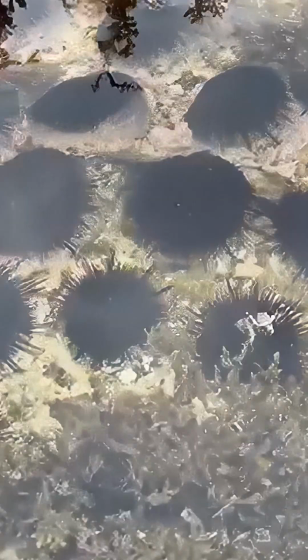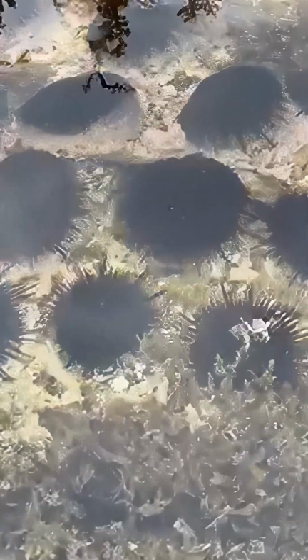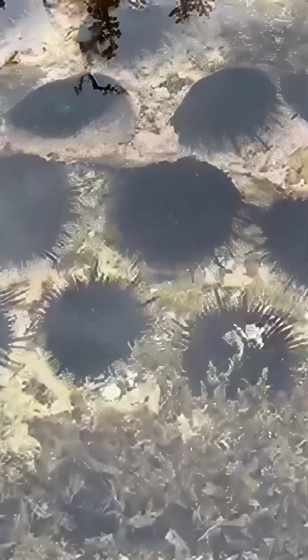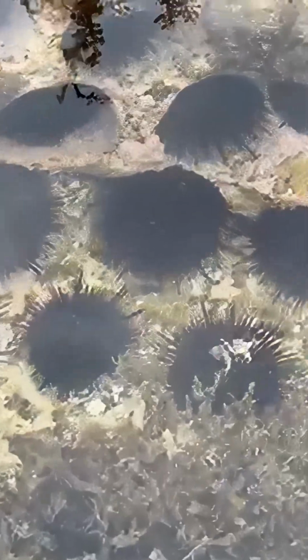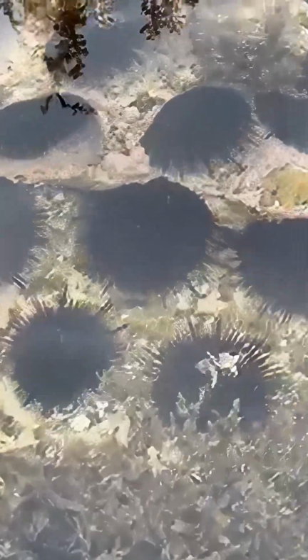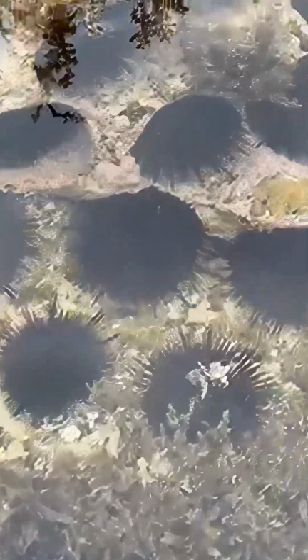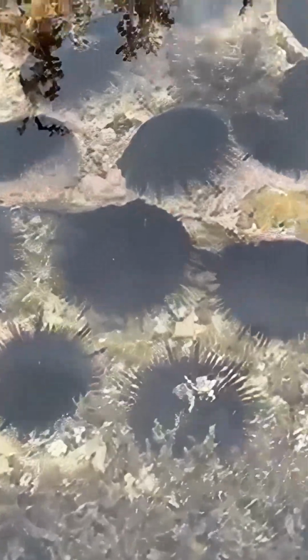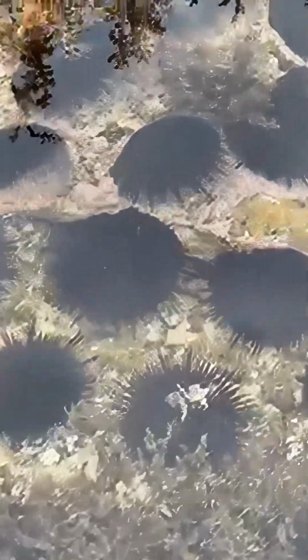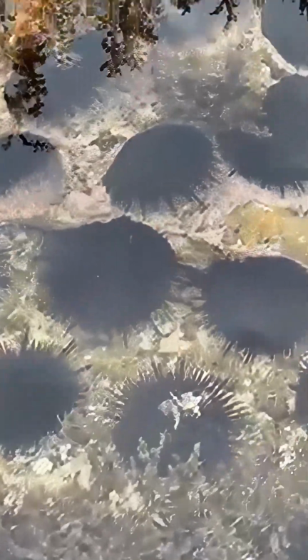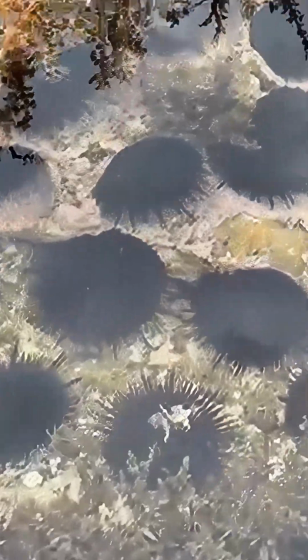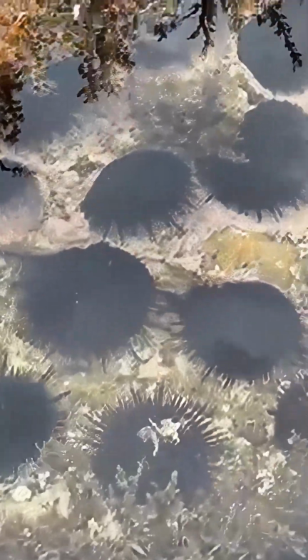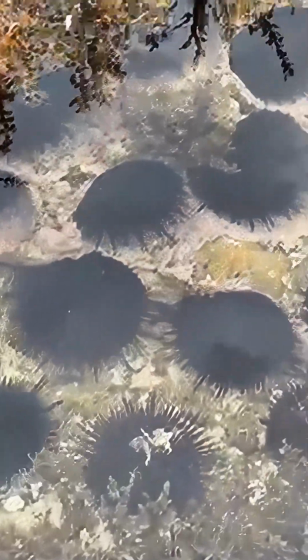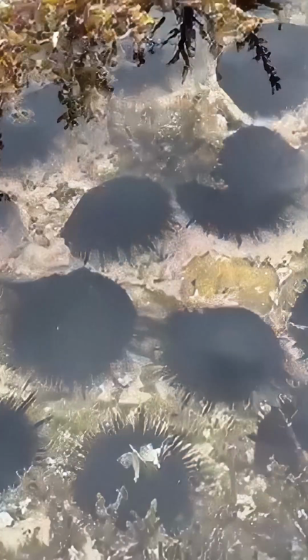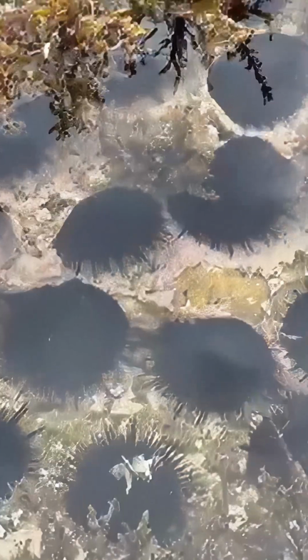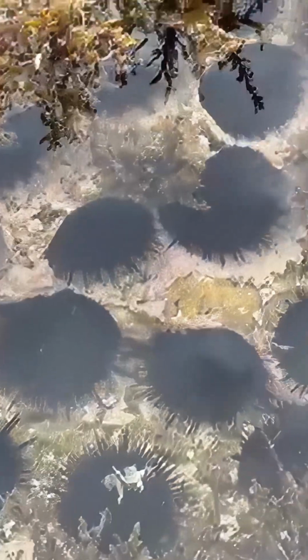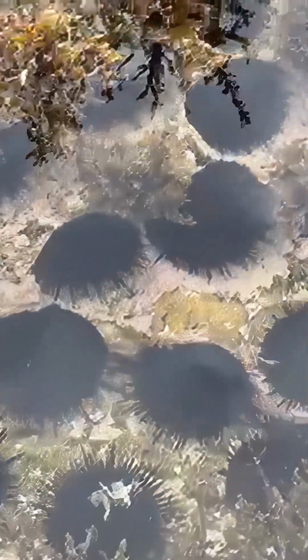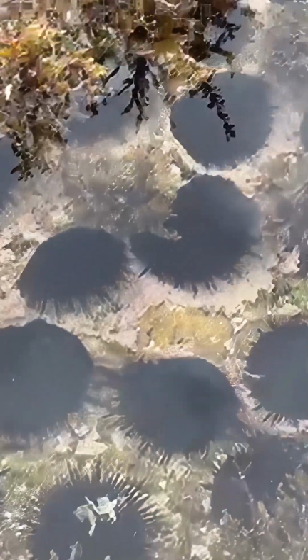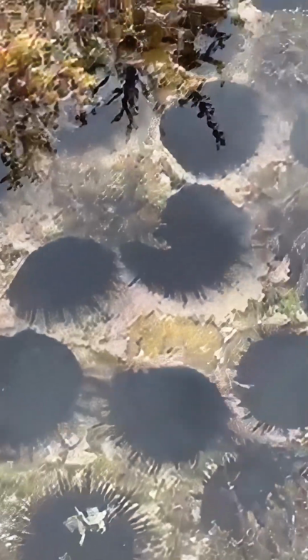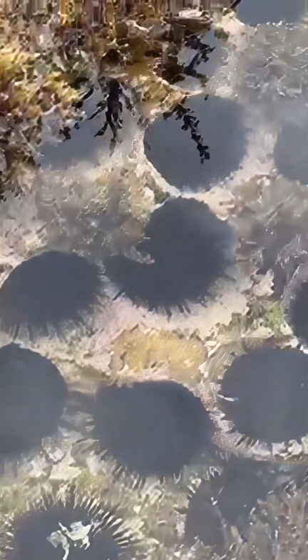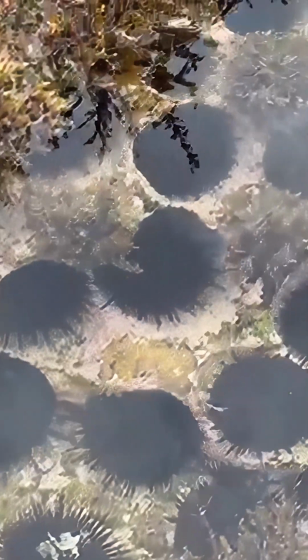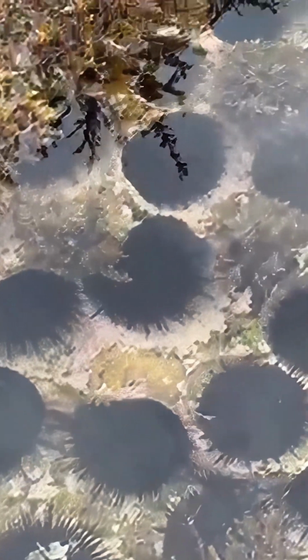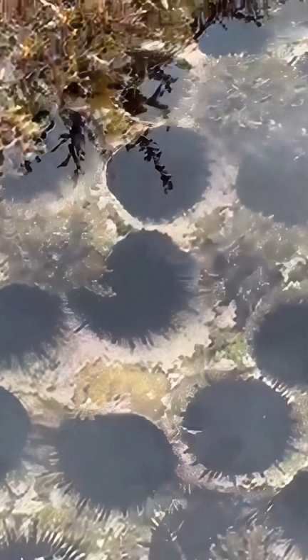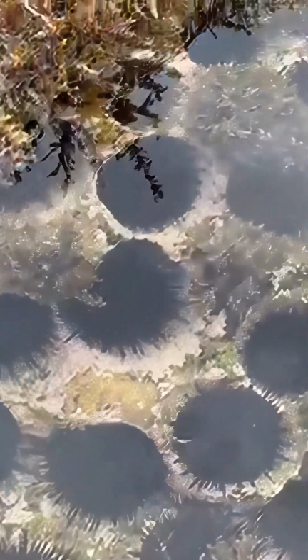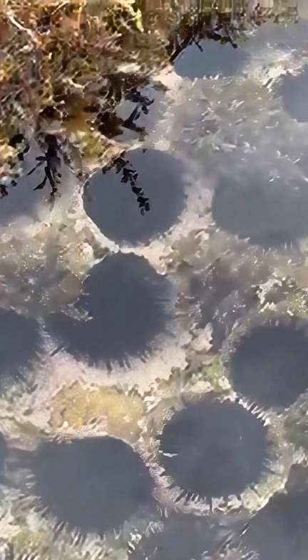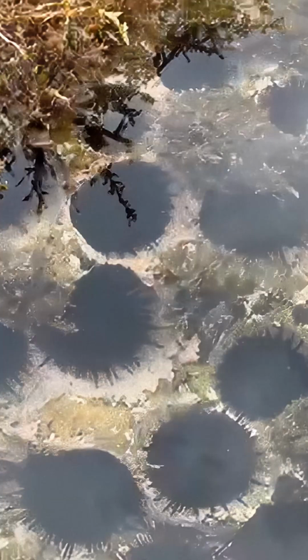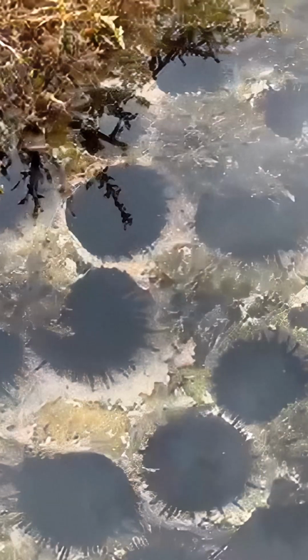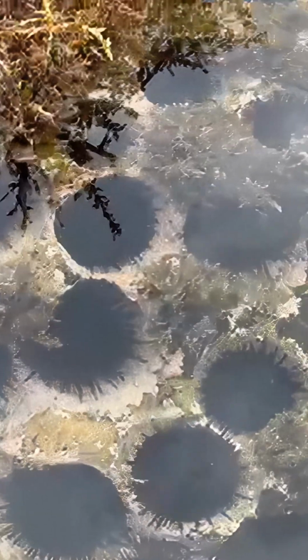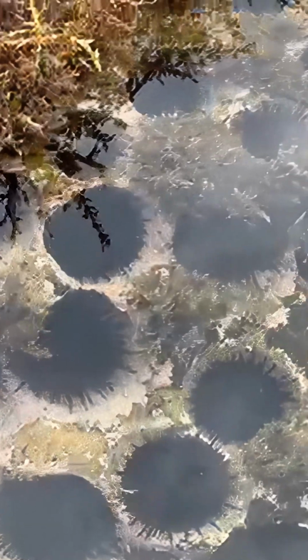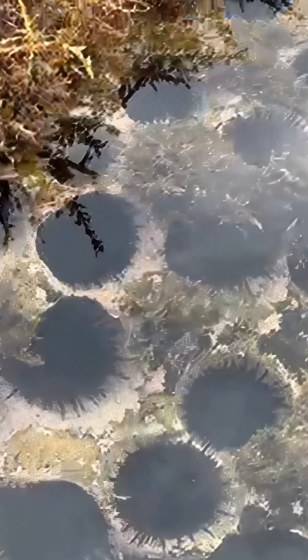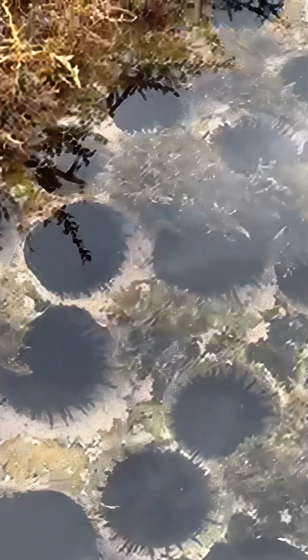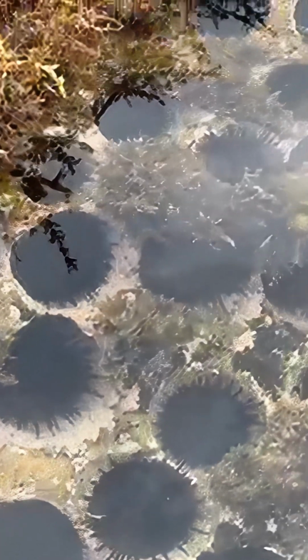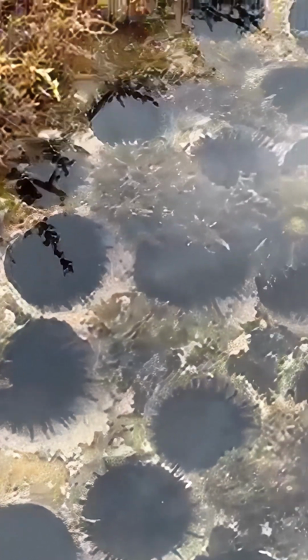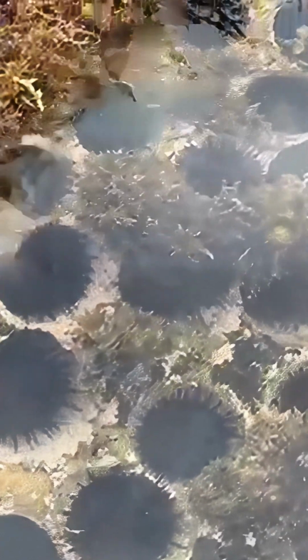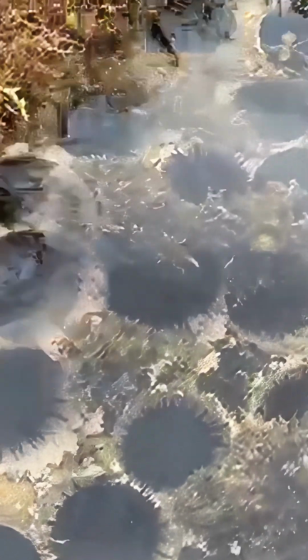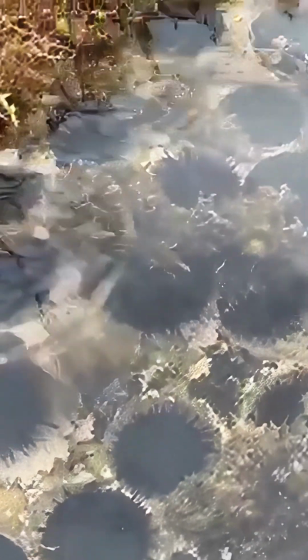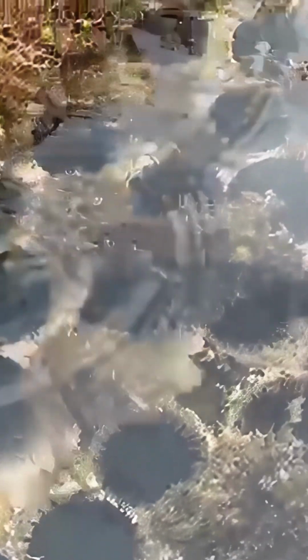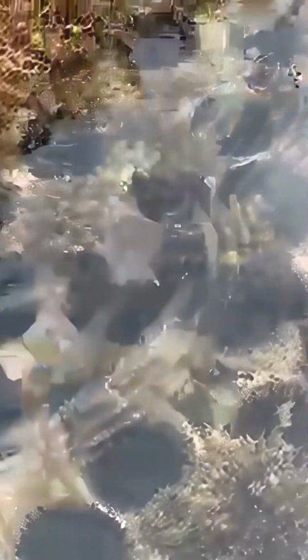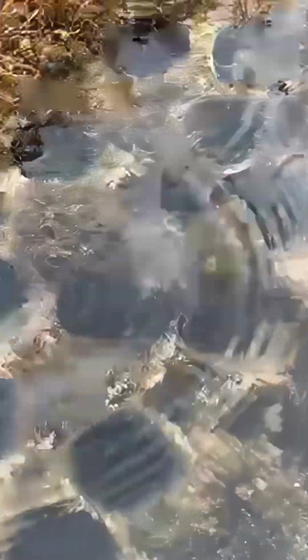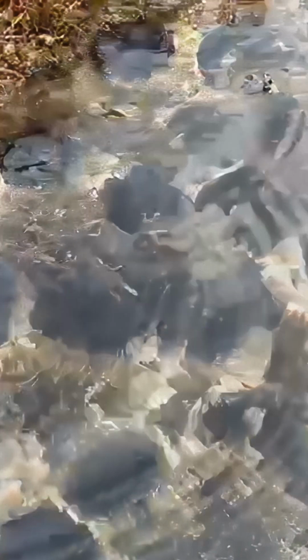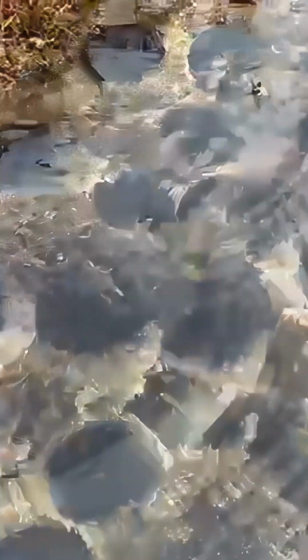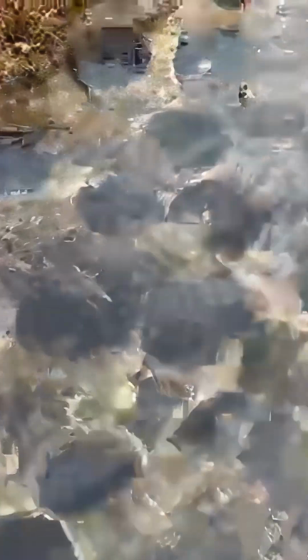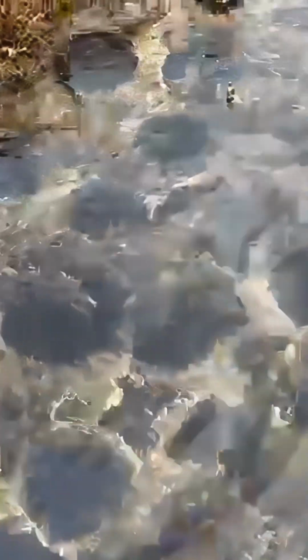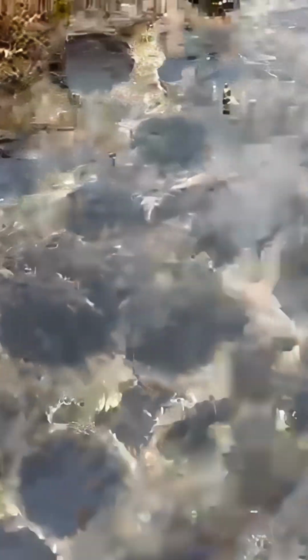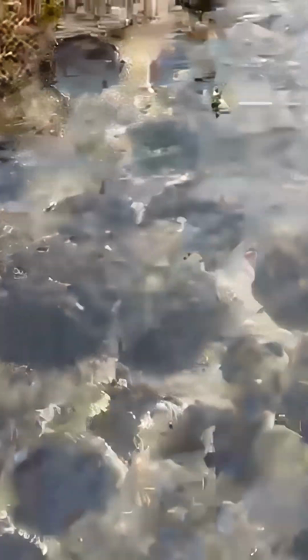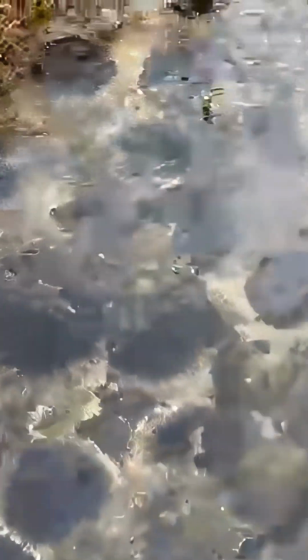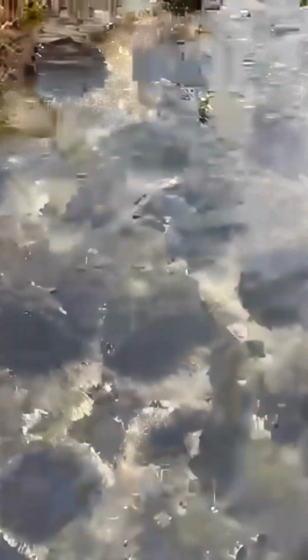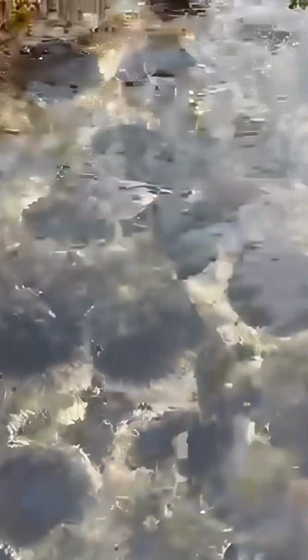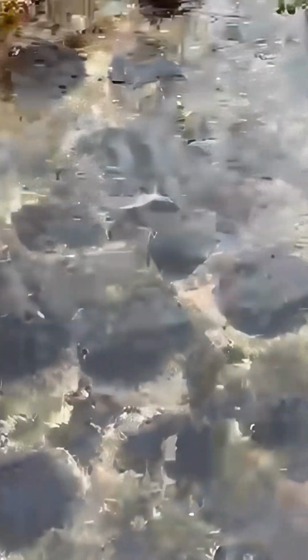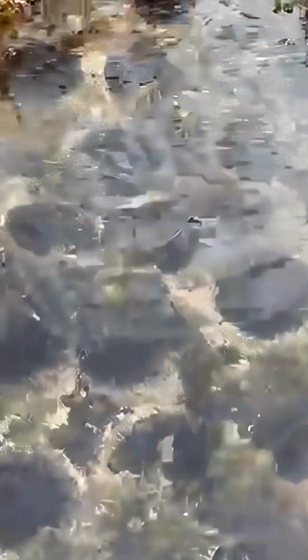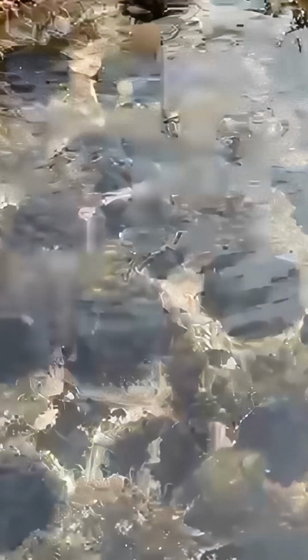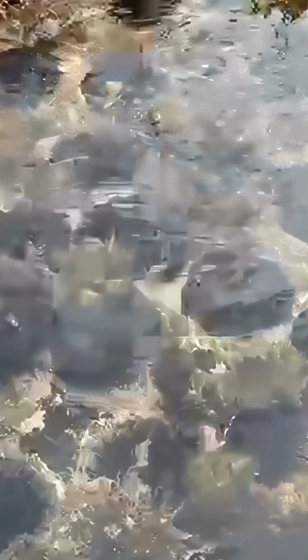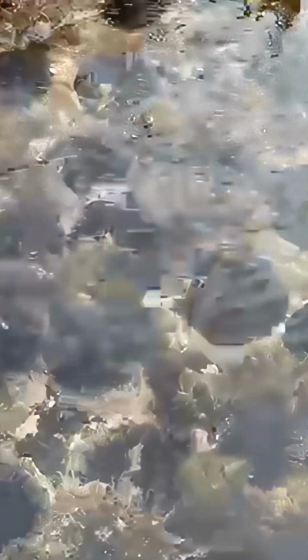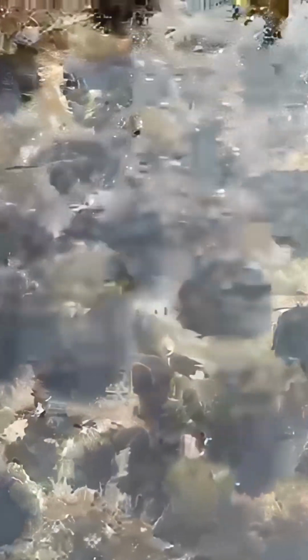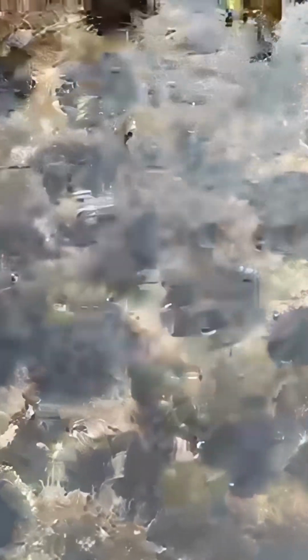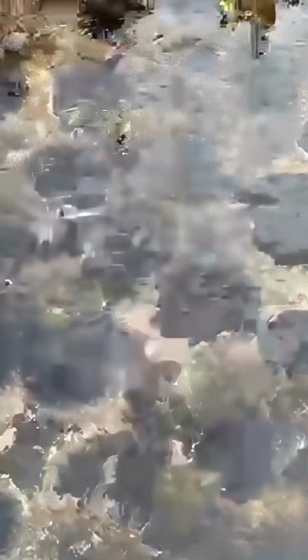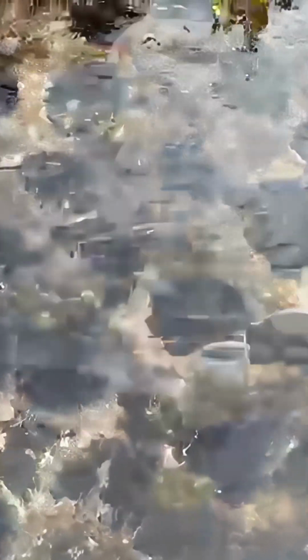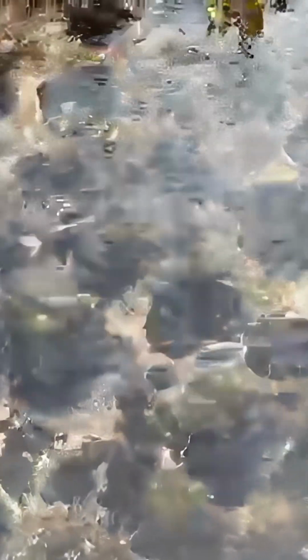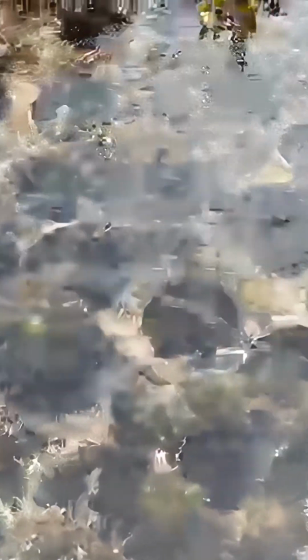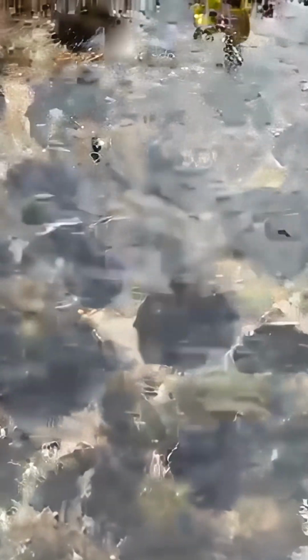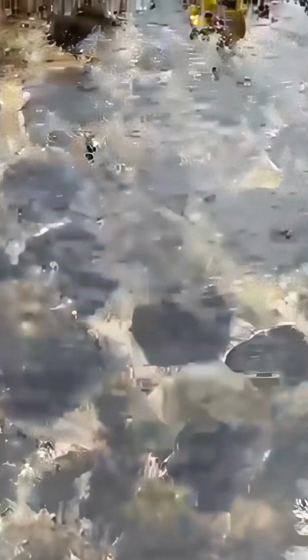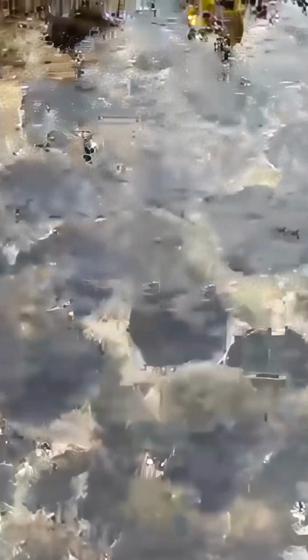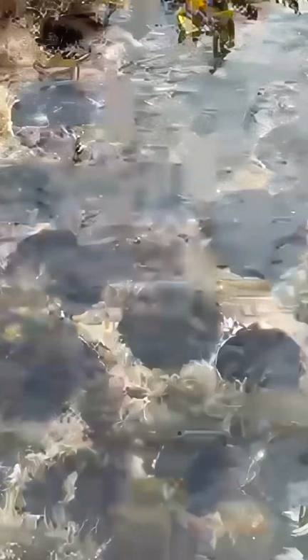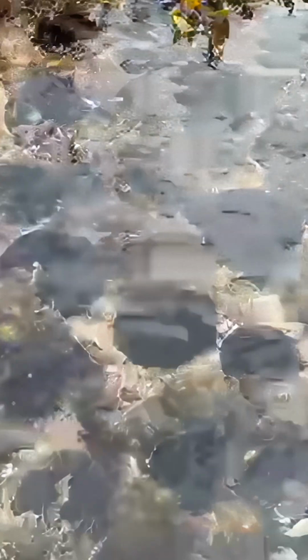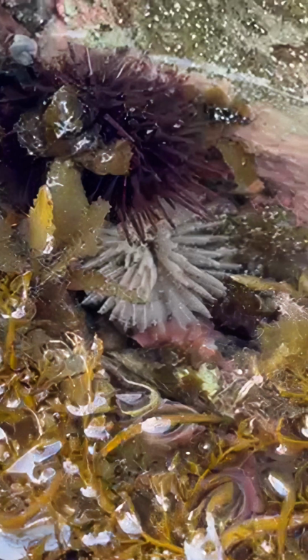If you accidentally step on one, those spines can break off into your foot — ouch! Always keep an eye out when you're exploring rock pools or swimming near reefs.